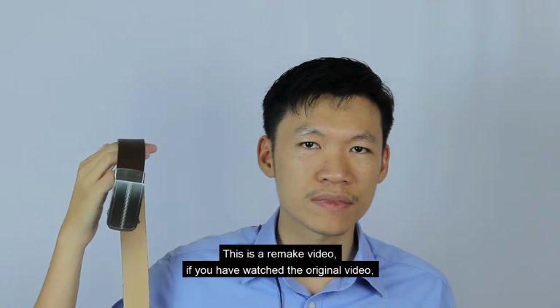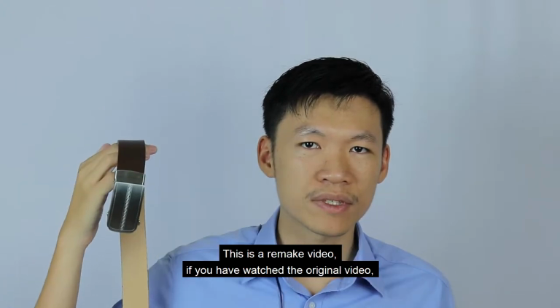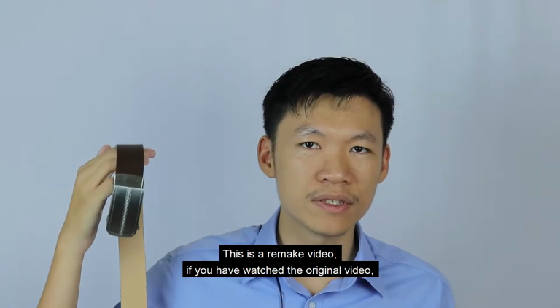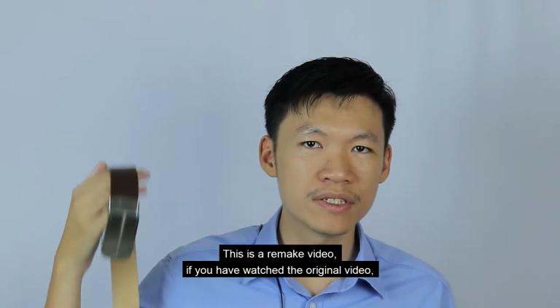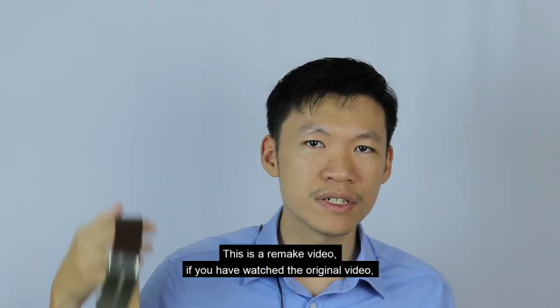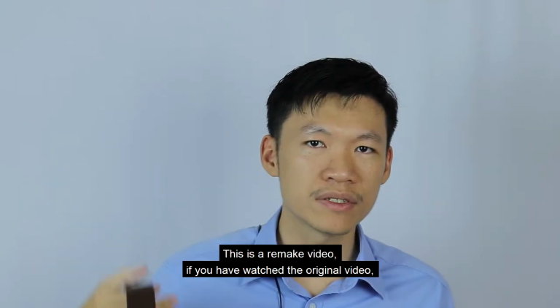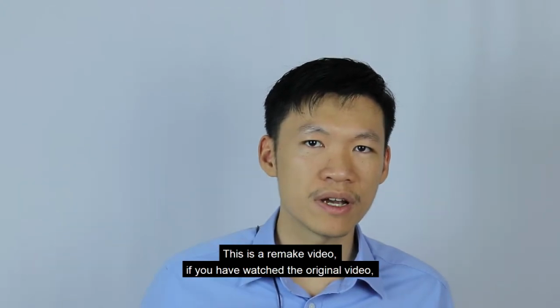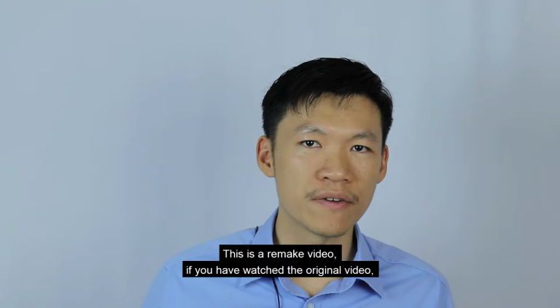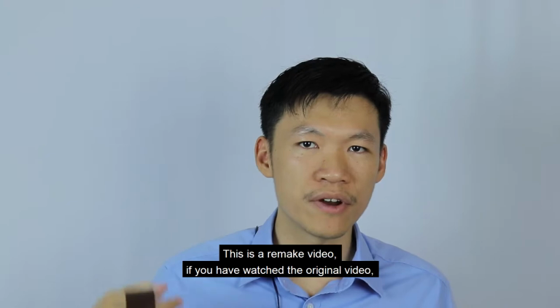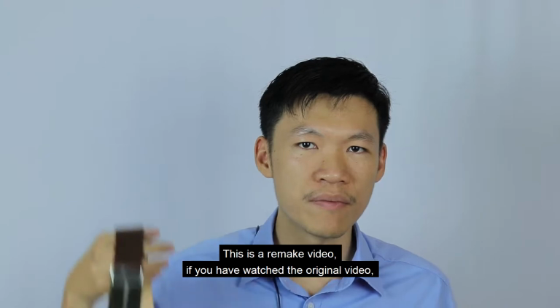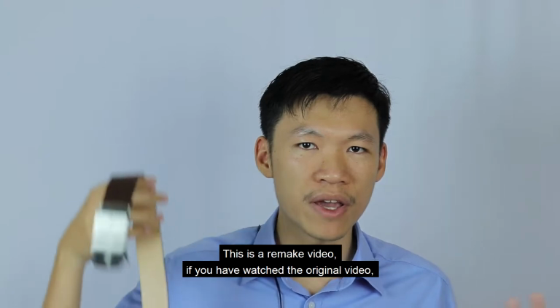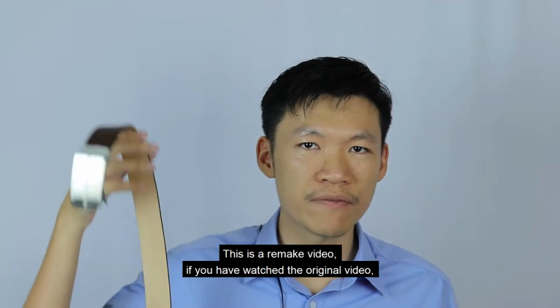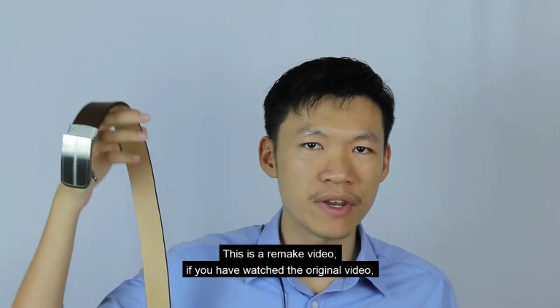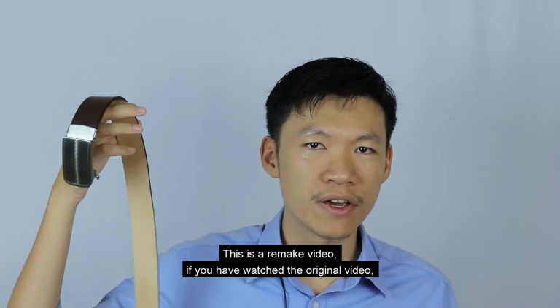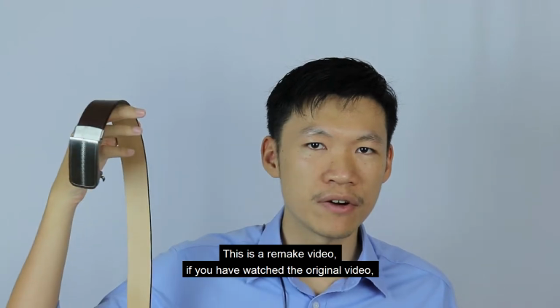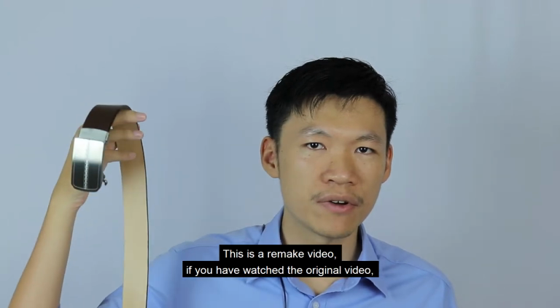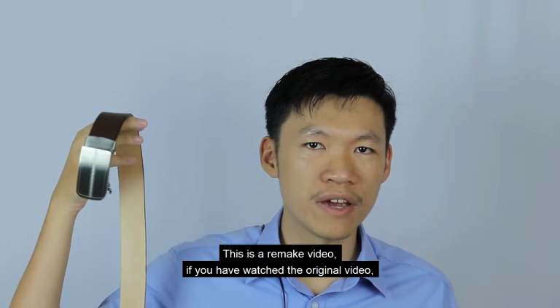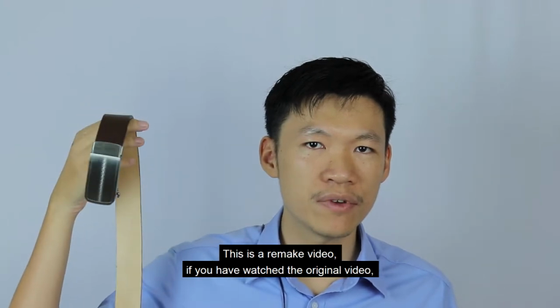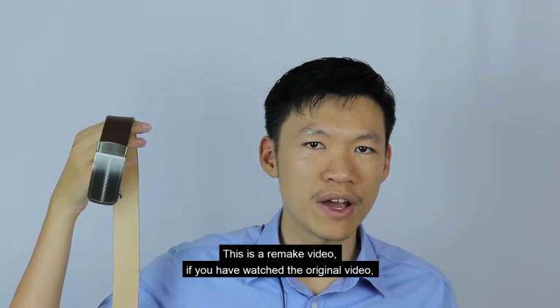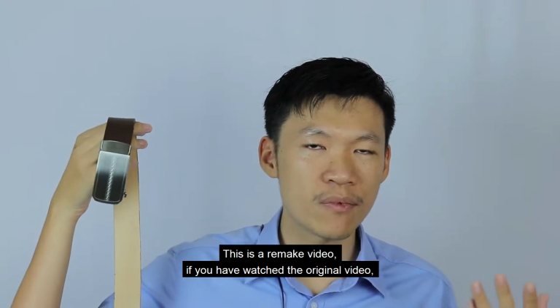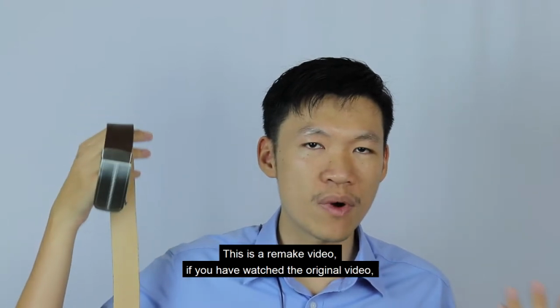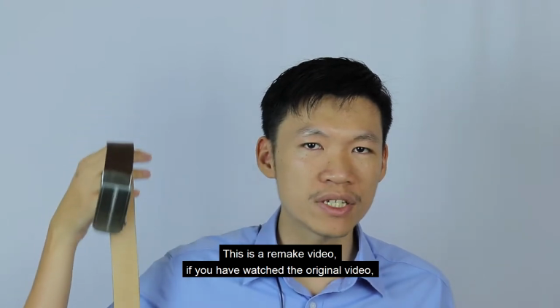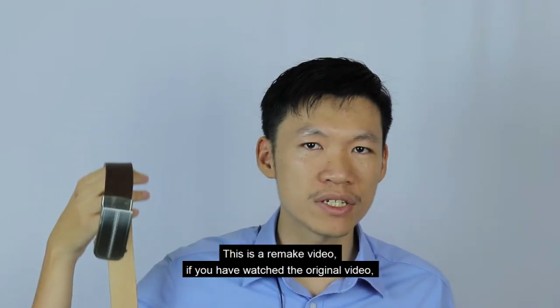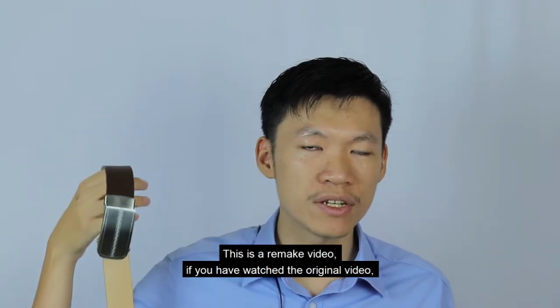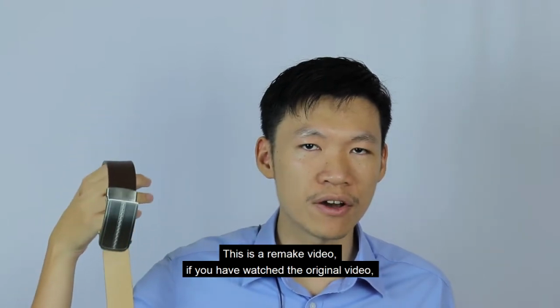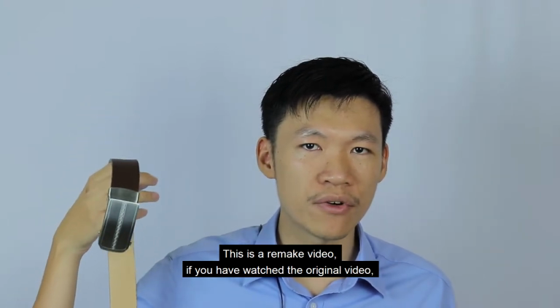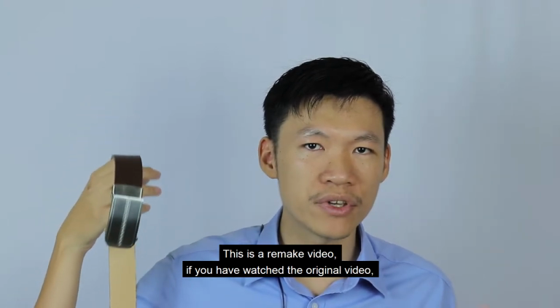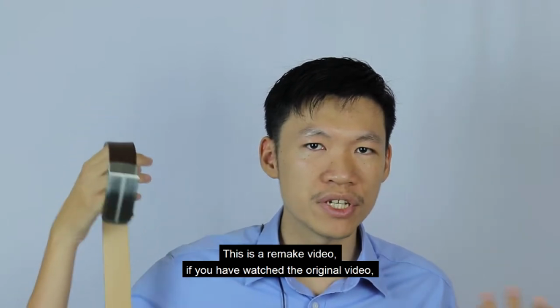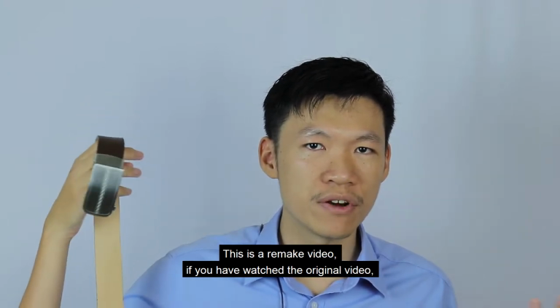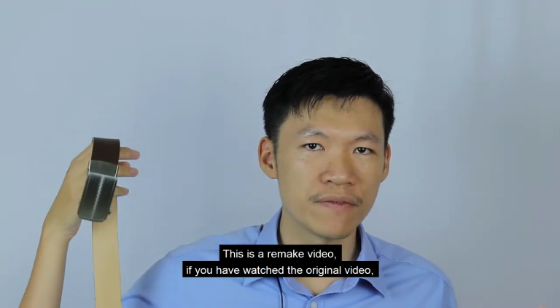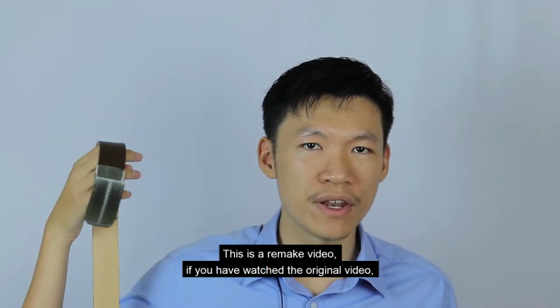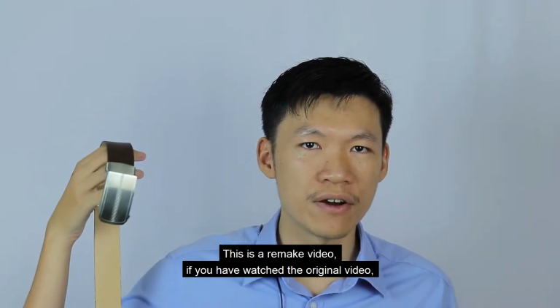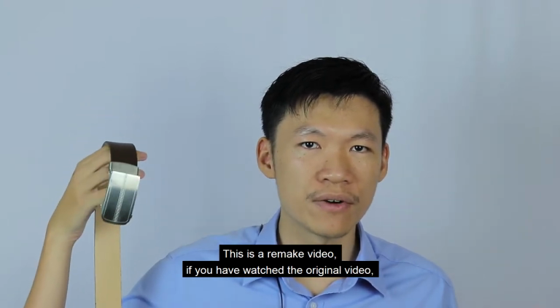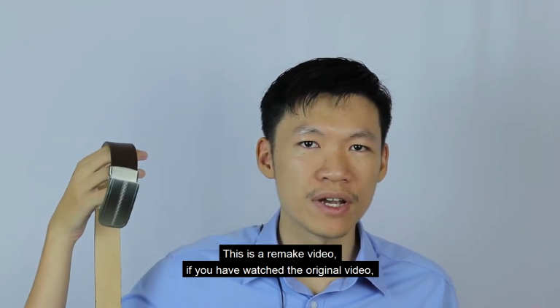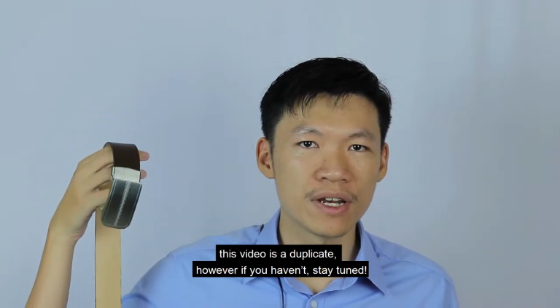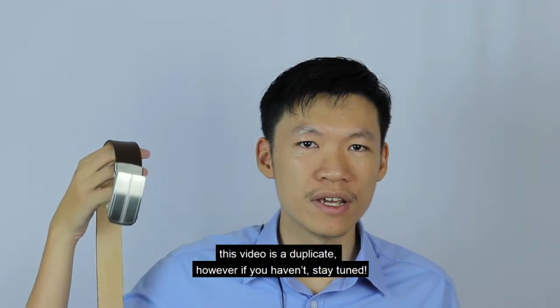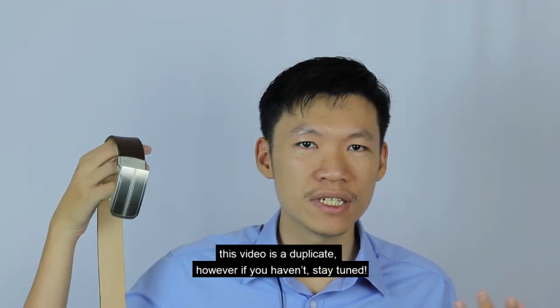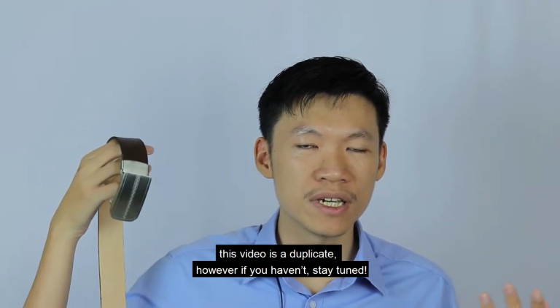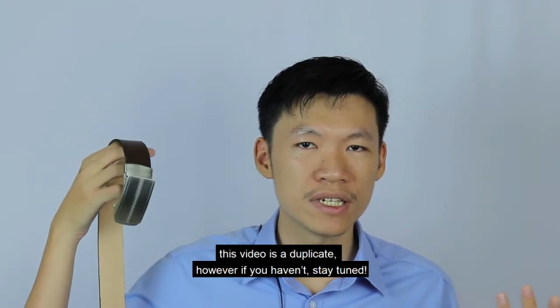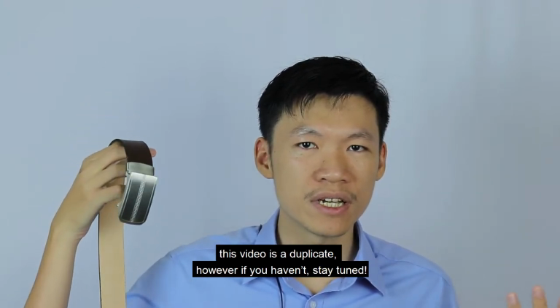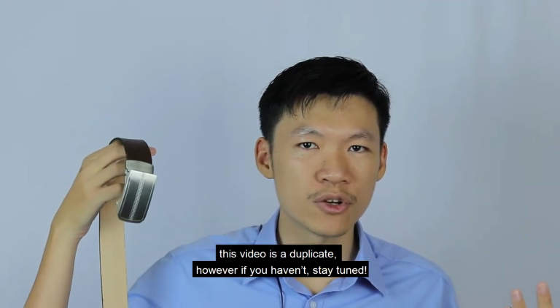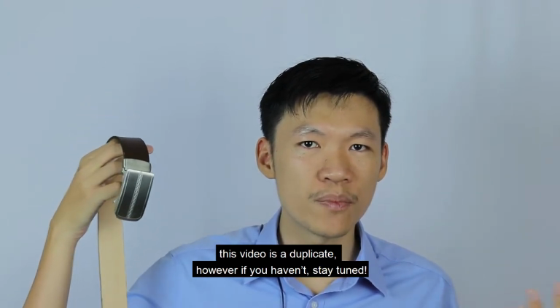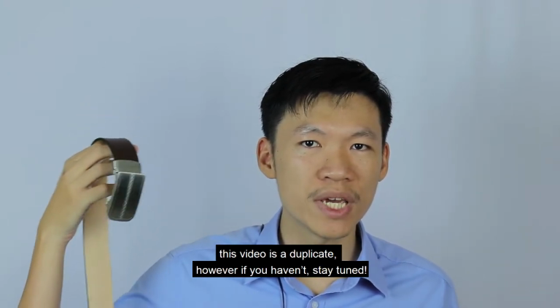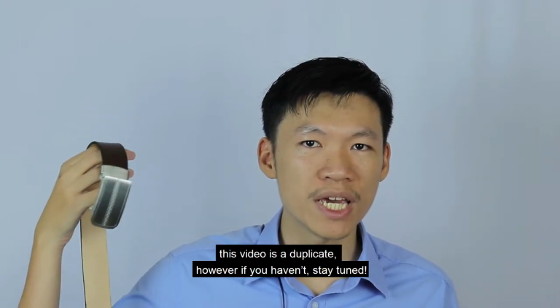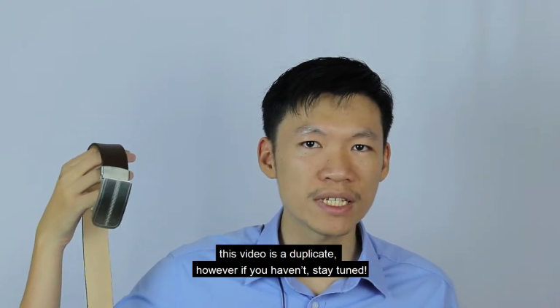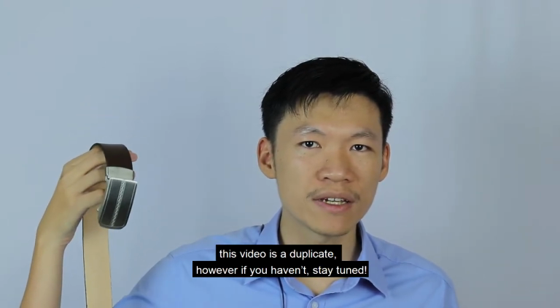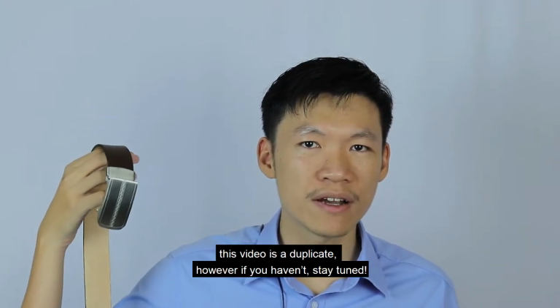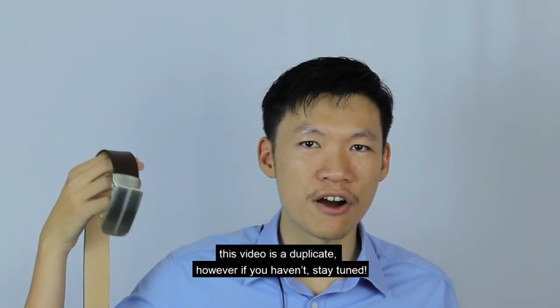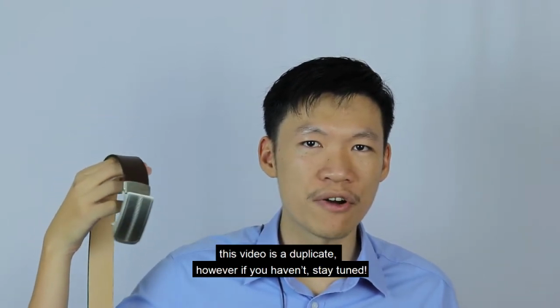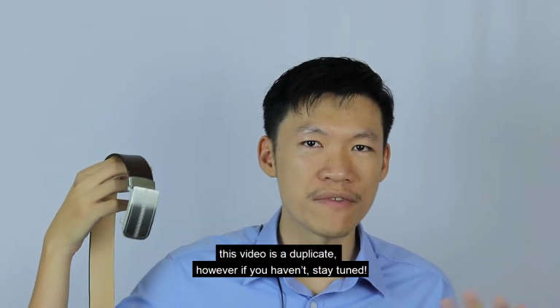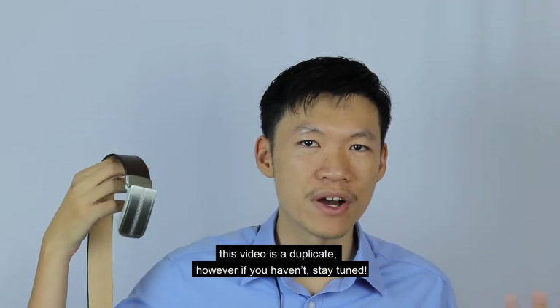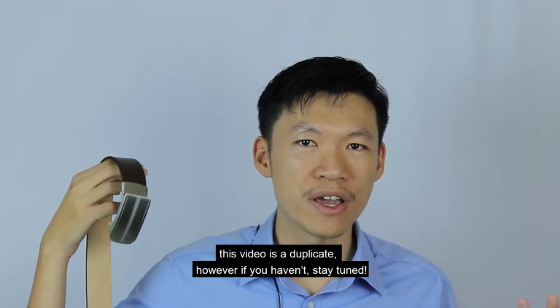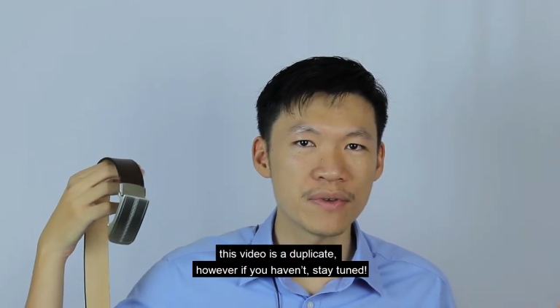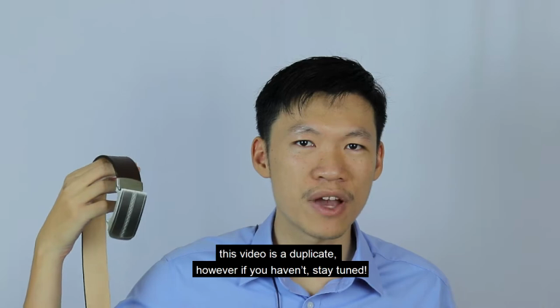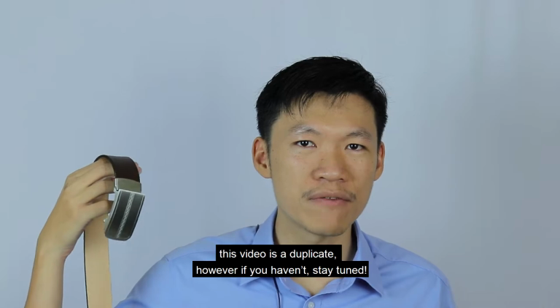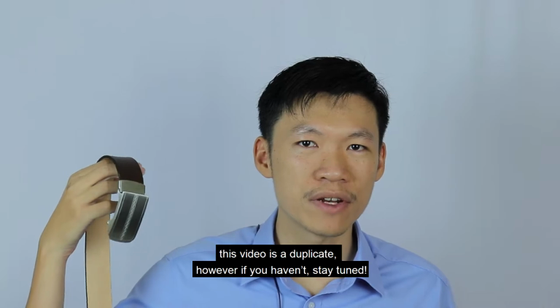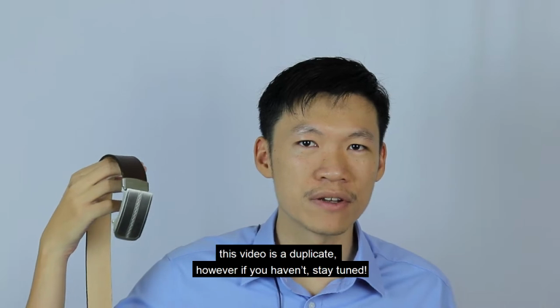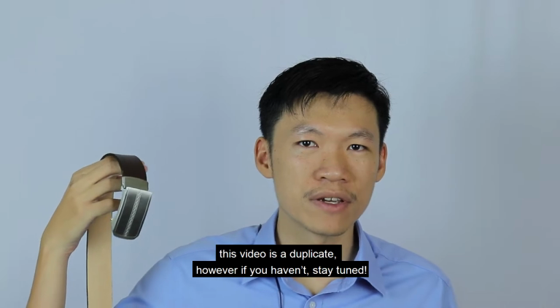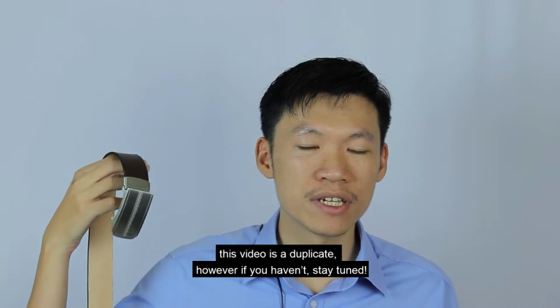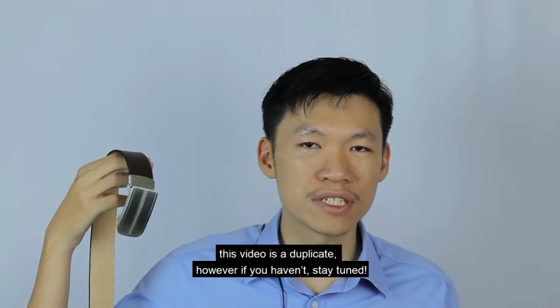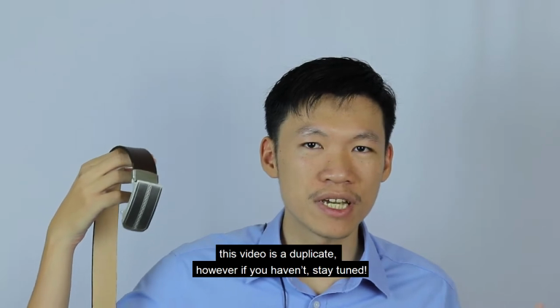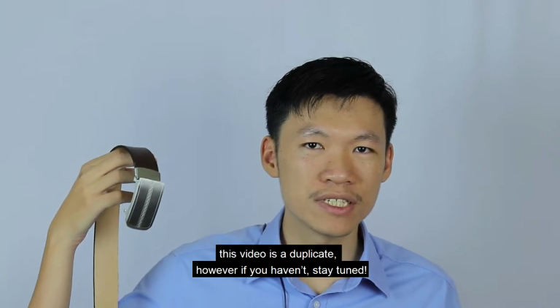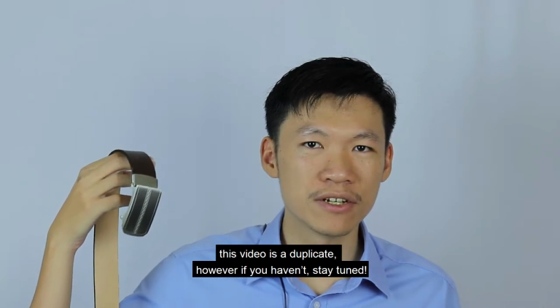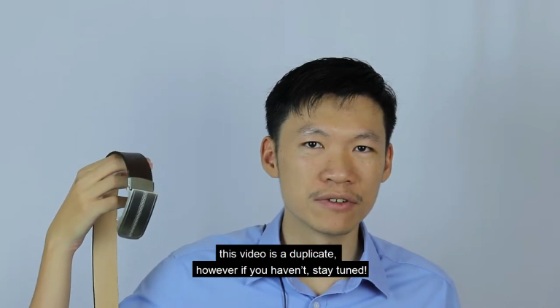This is a remake video. If you have watched the original video, this is a duplicate. However, if you haven't, stay tuned.